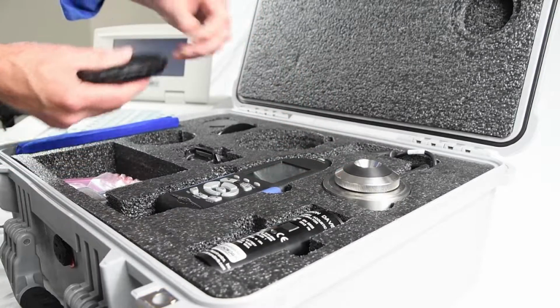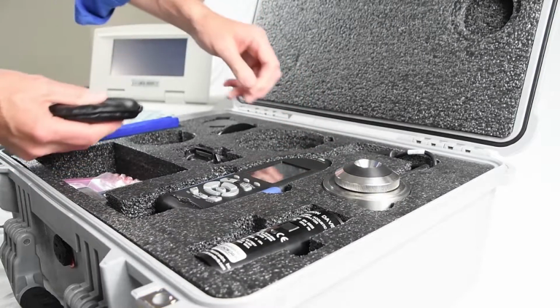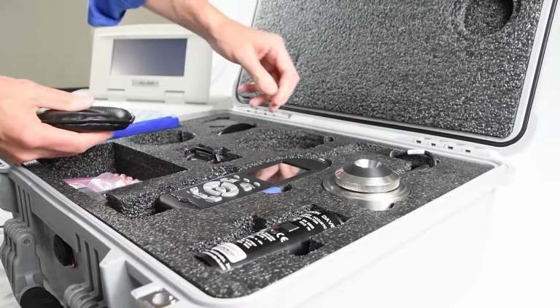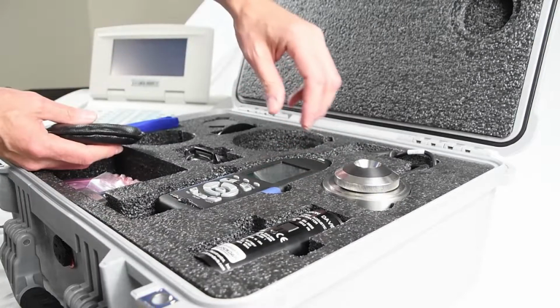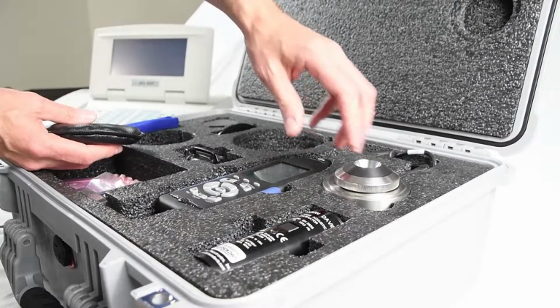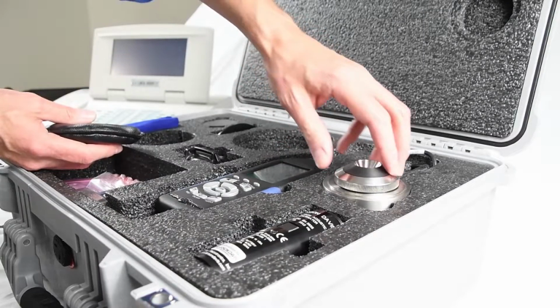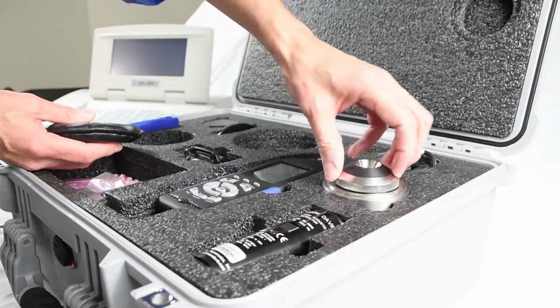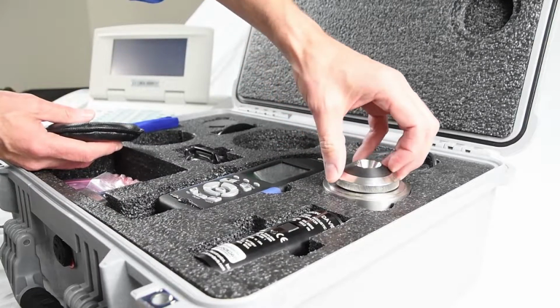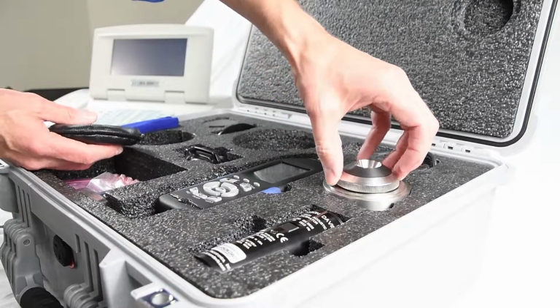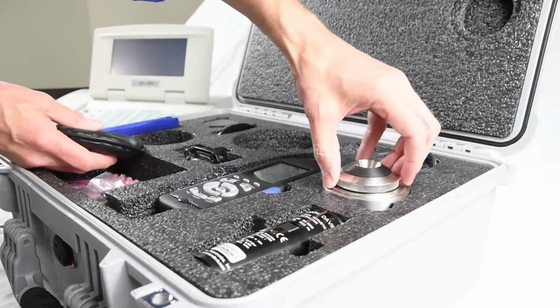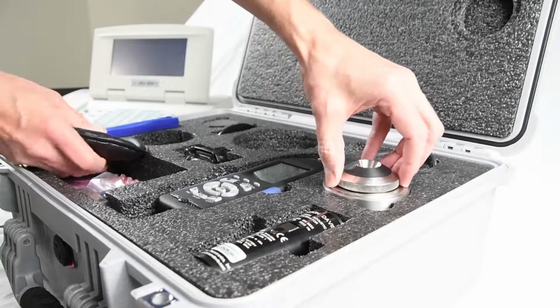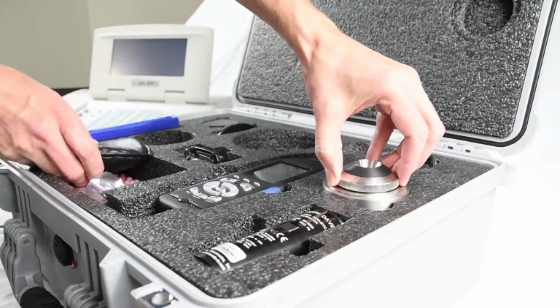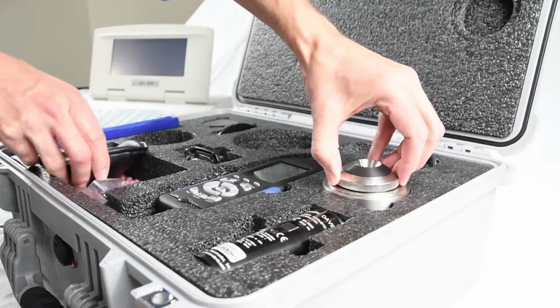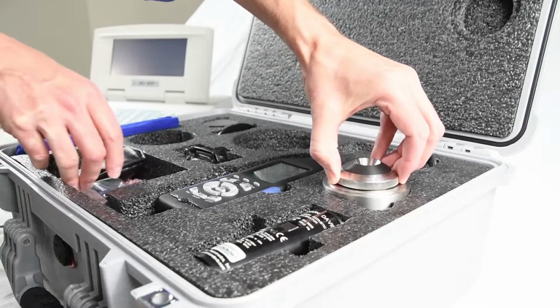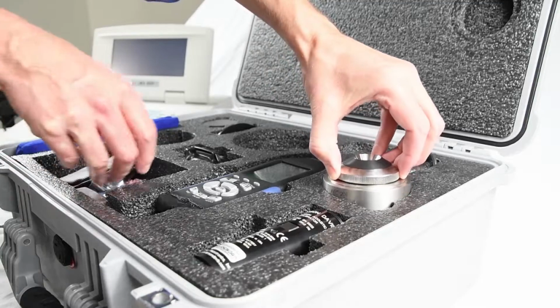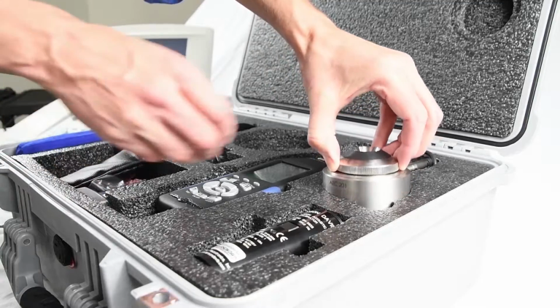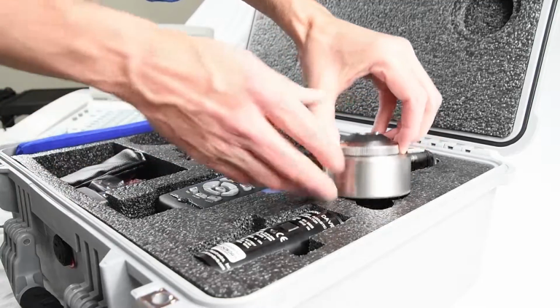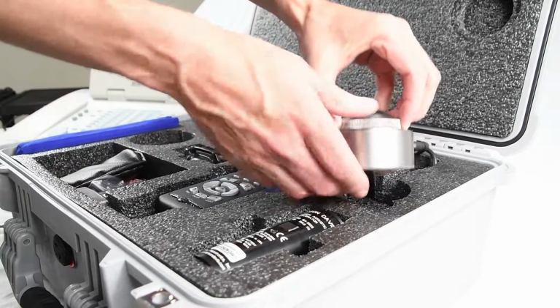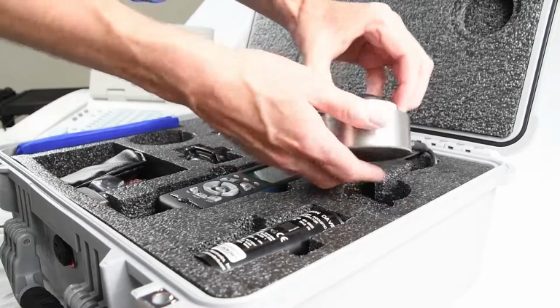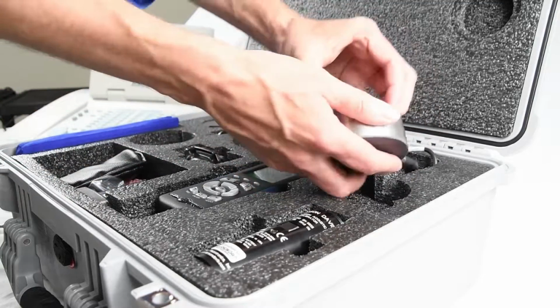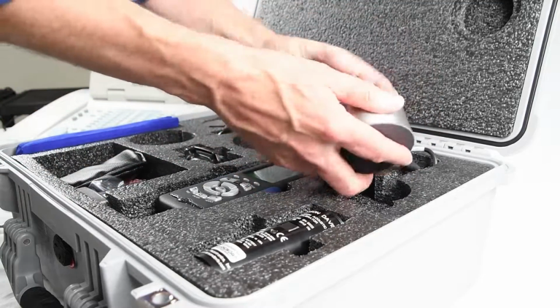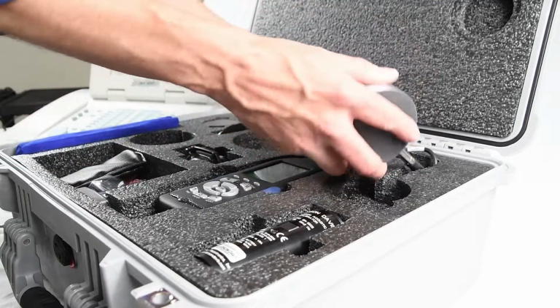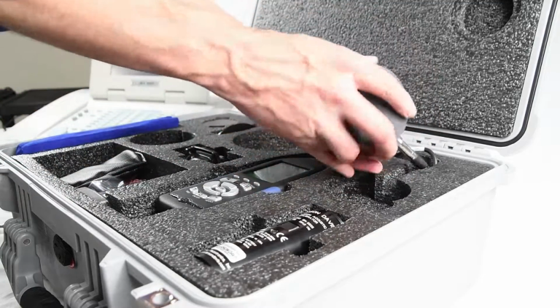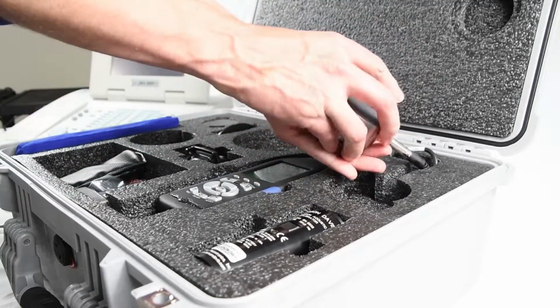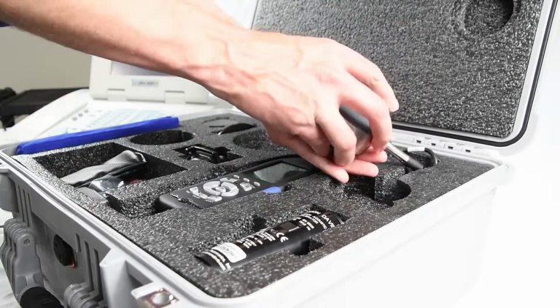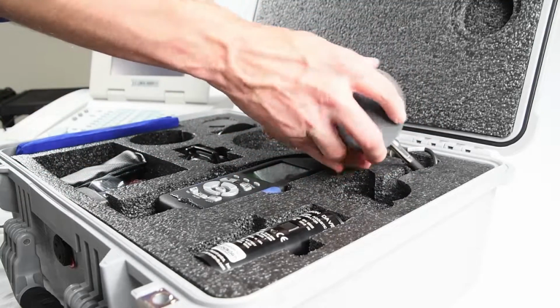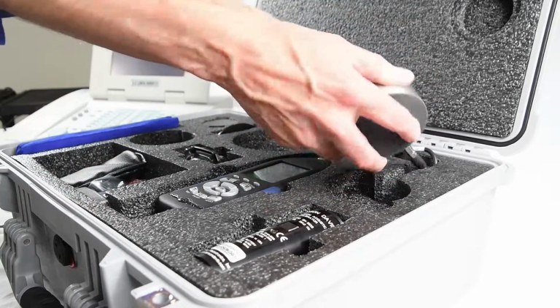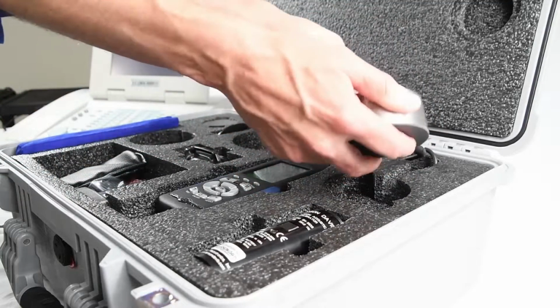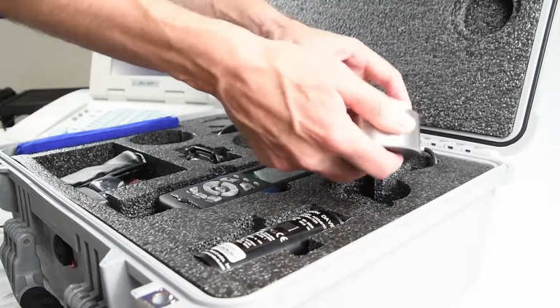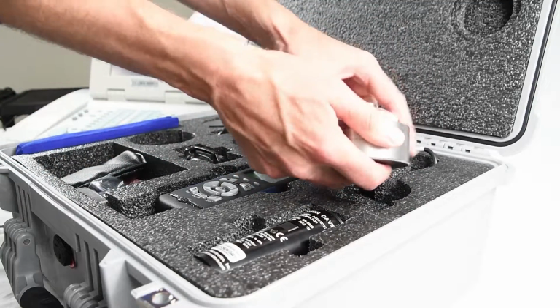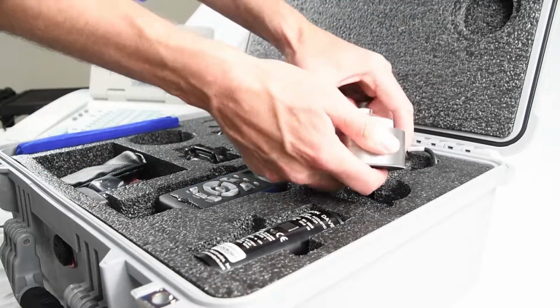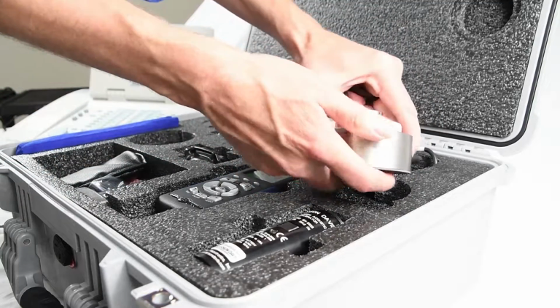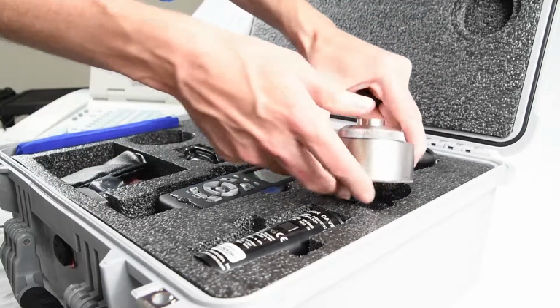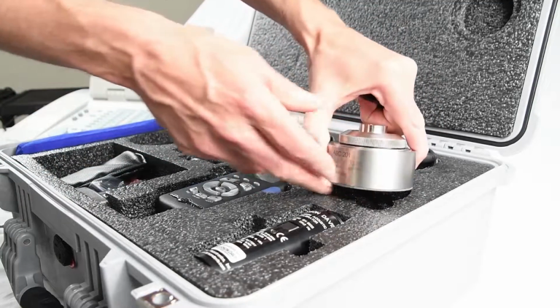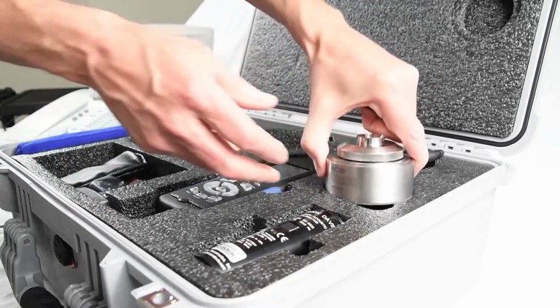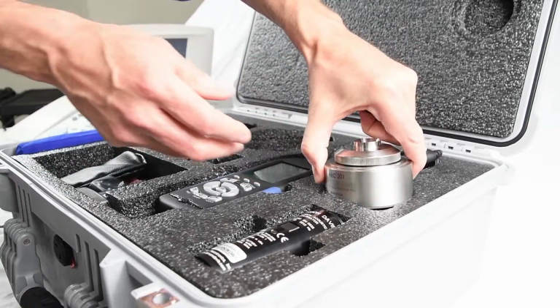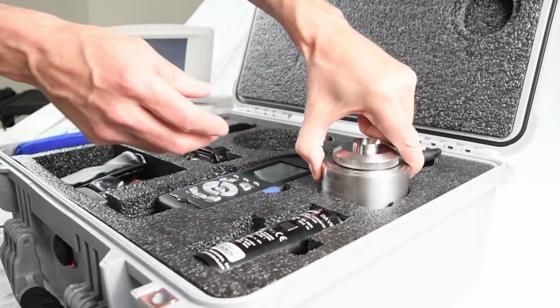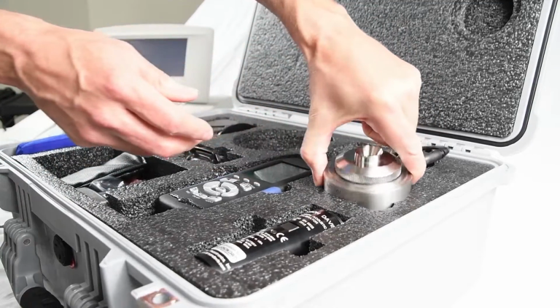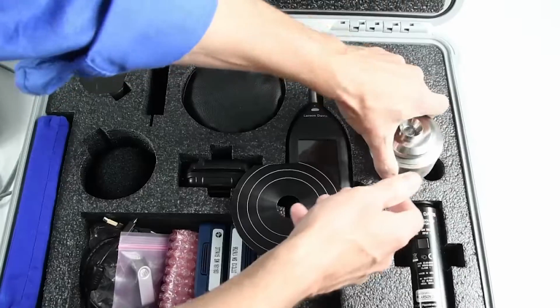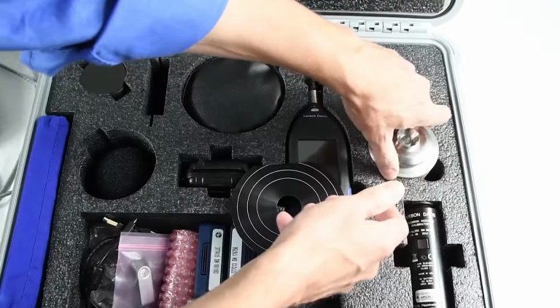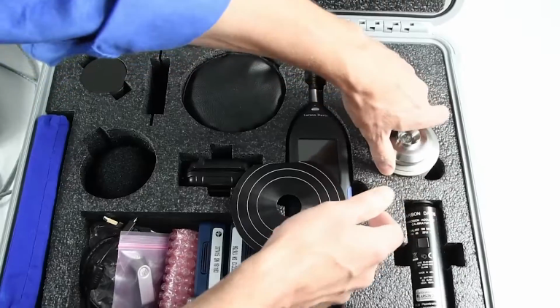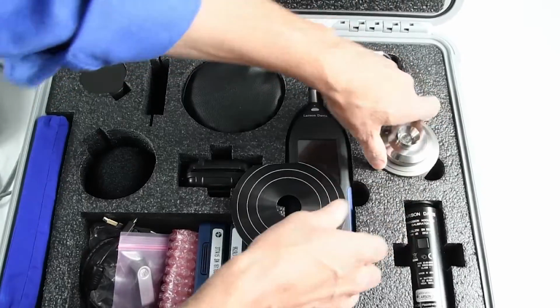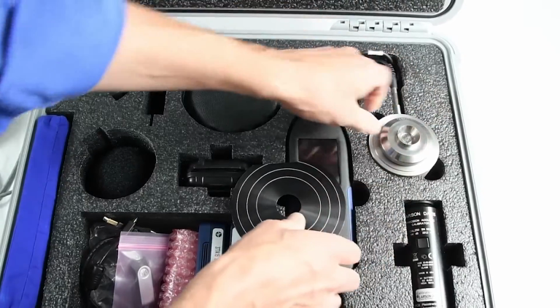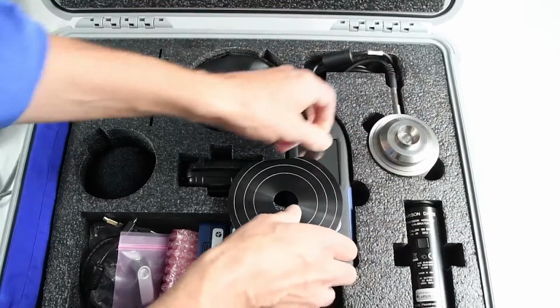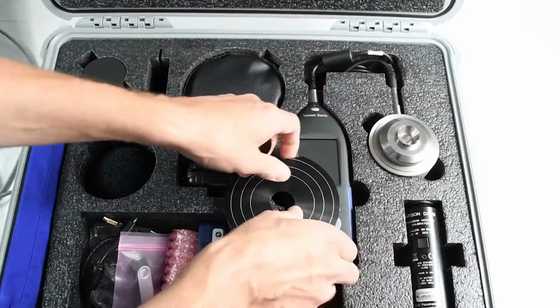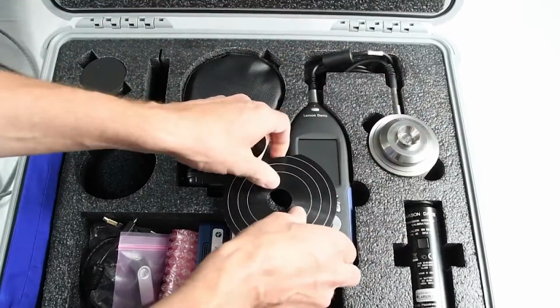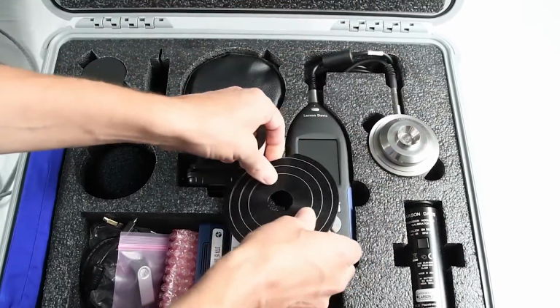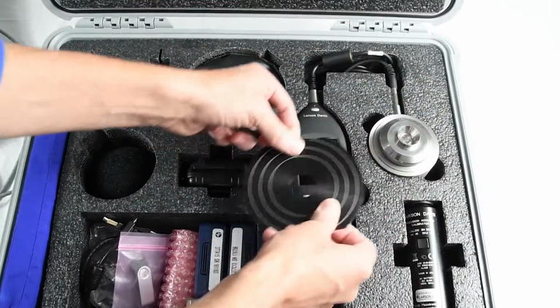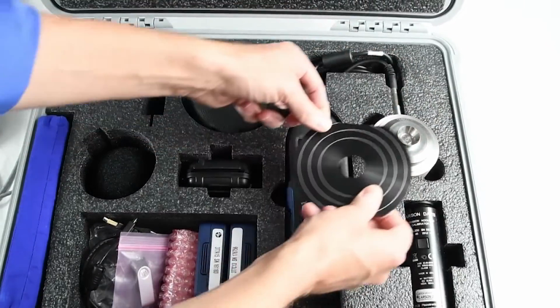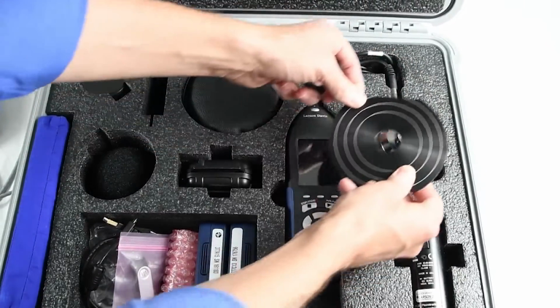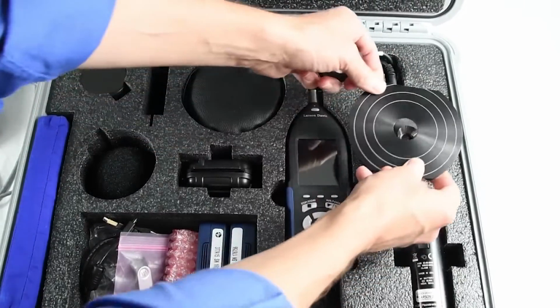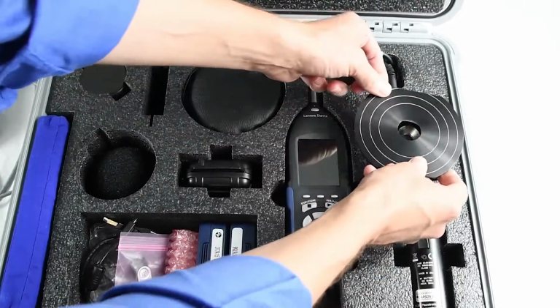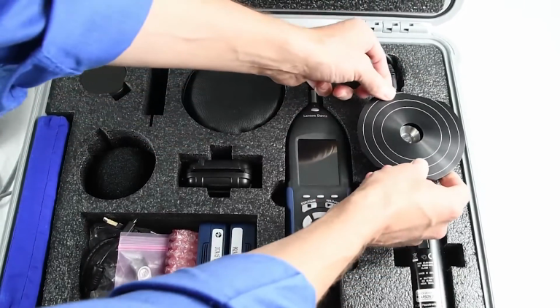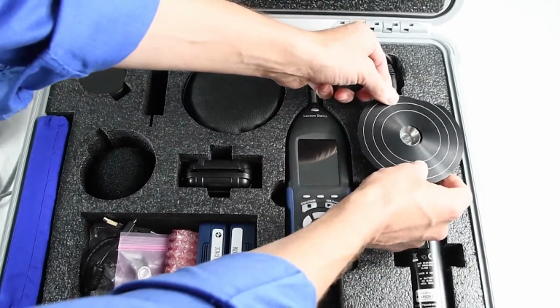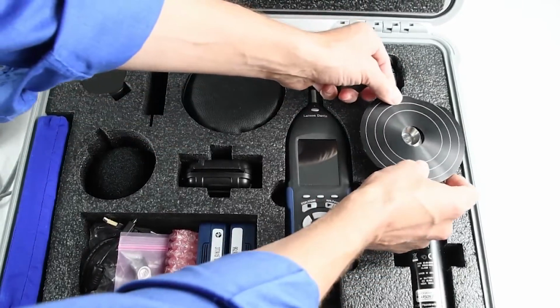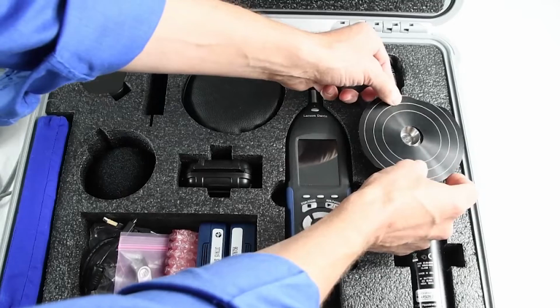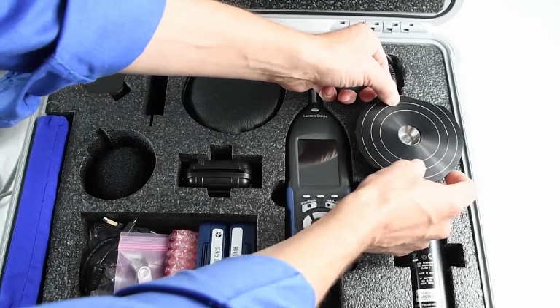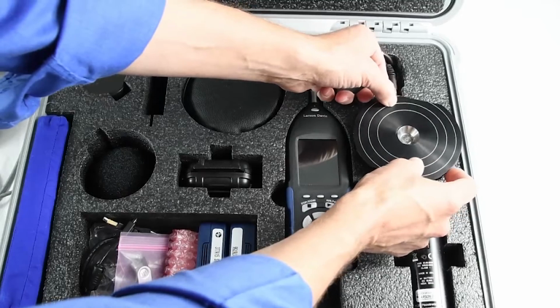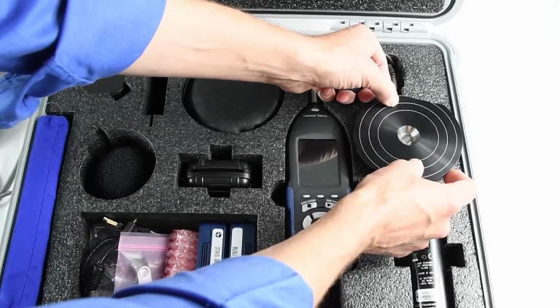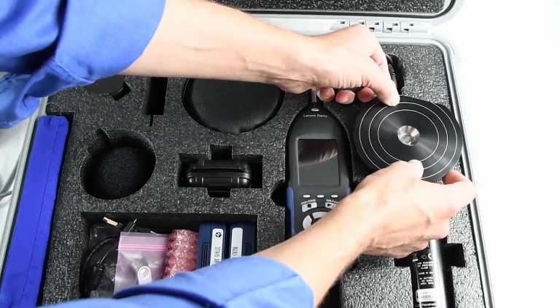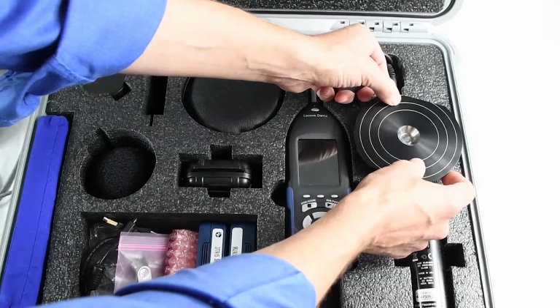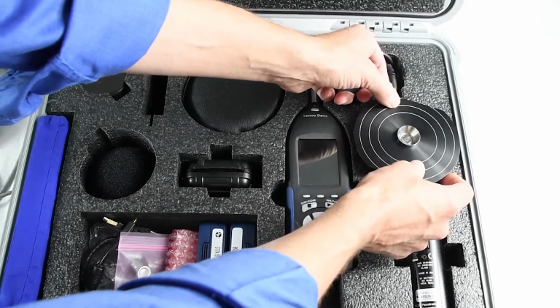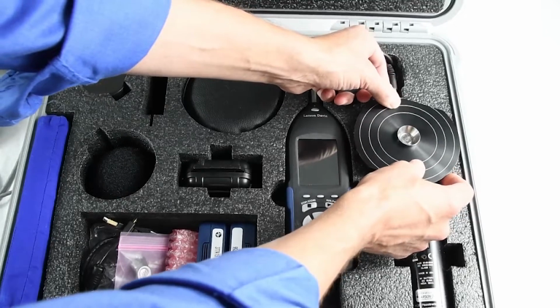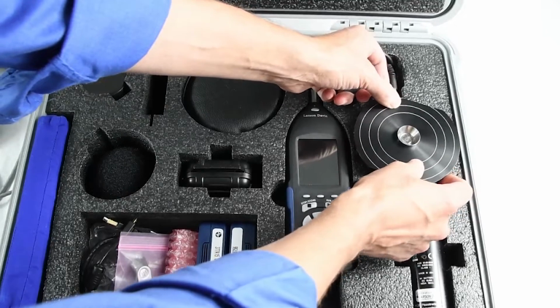In addition to testing bone vibrators and sound booths, OddCal tests with supra-aural, circumaural, and insert transducers.